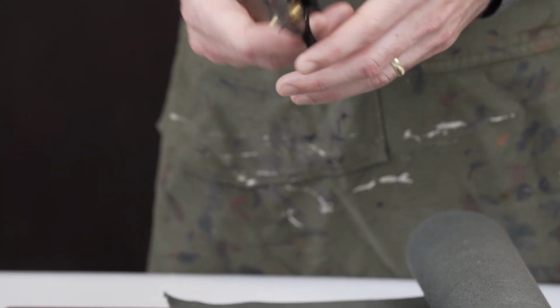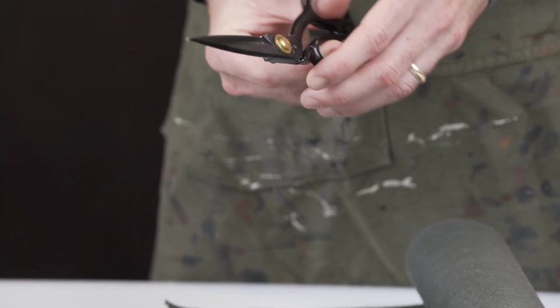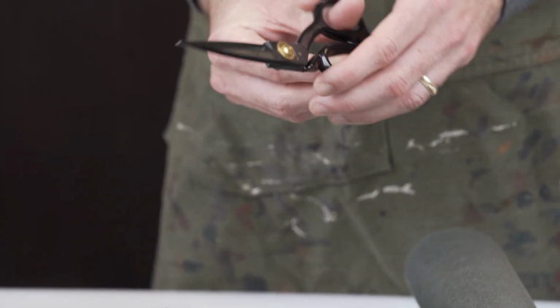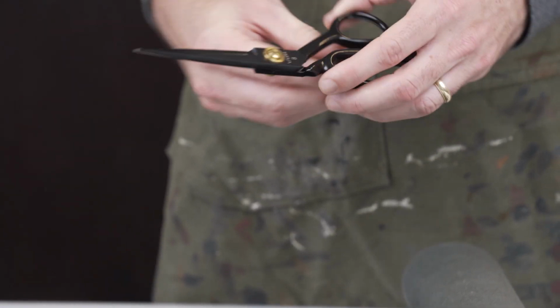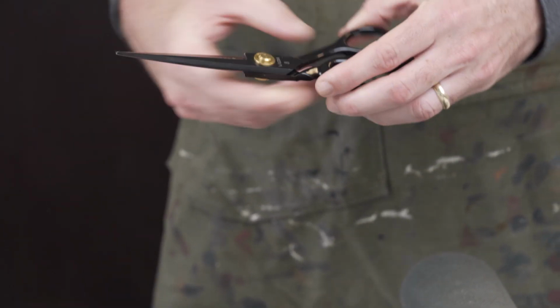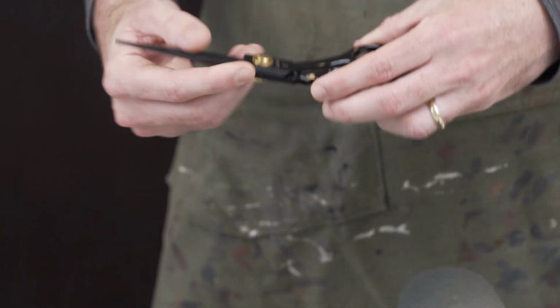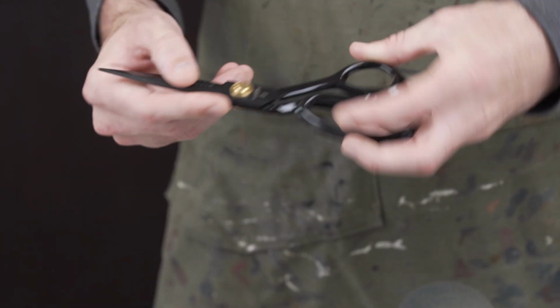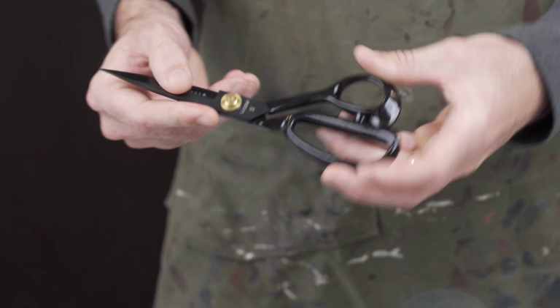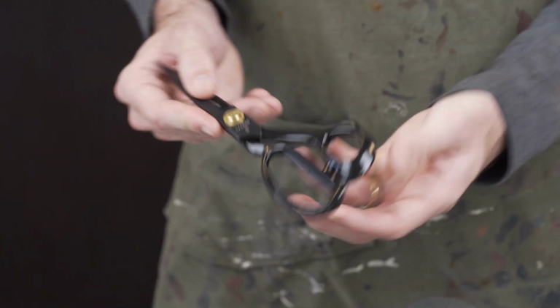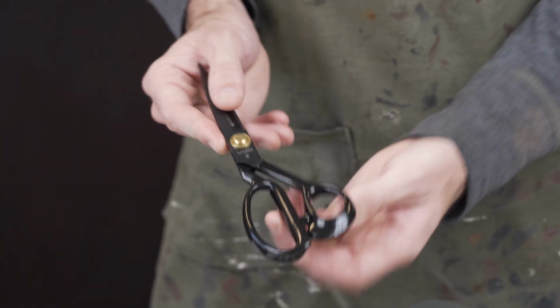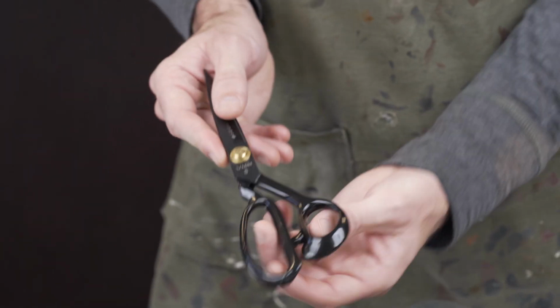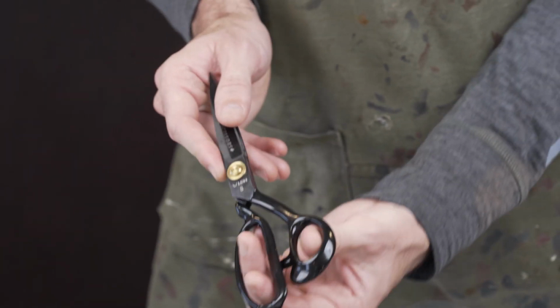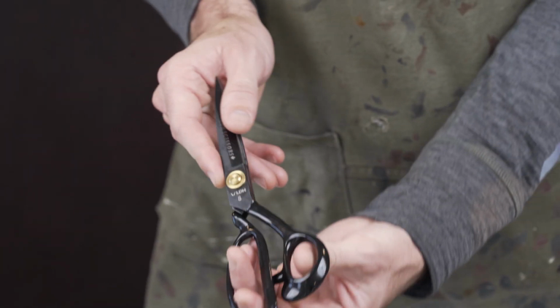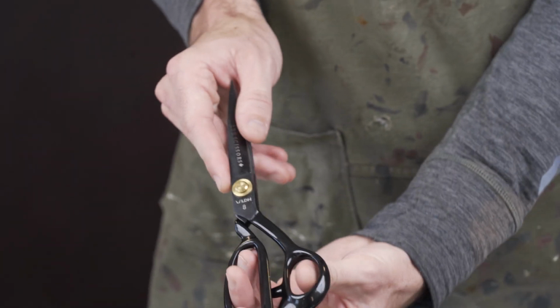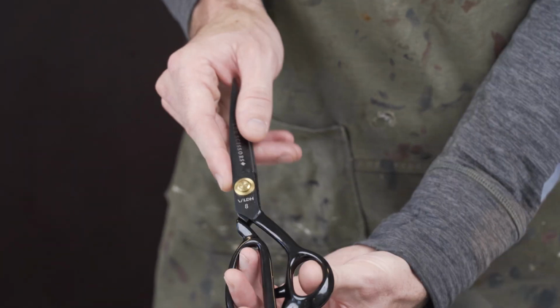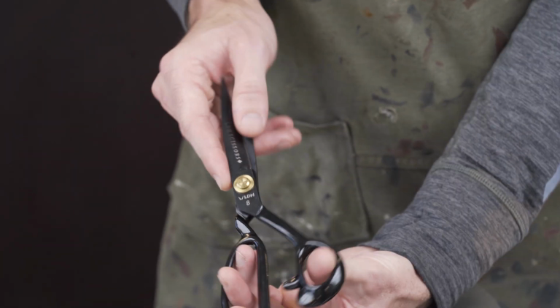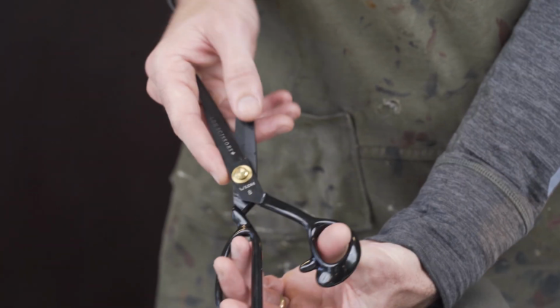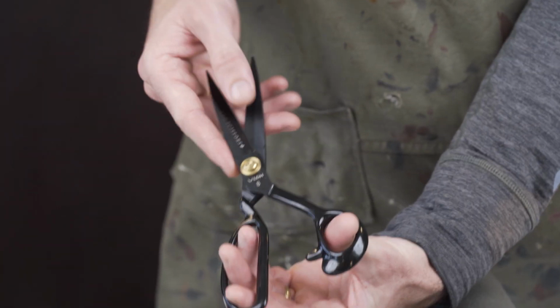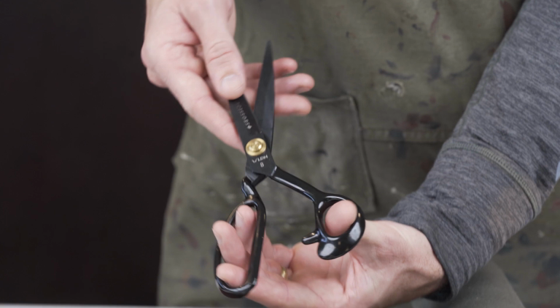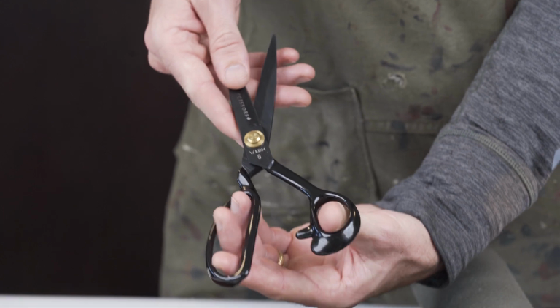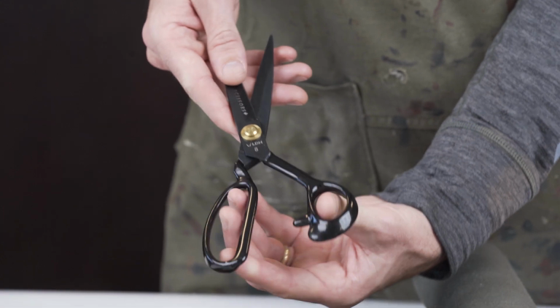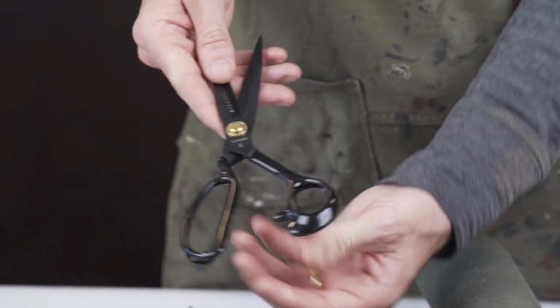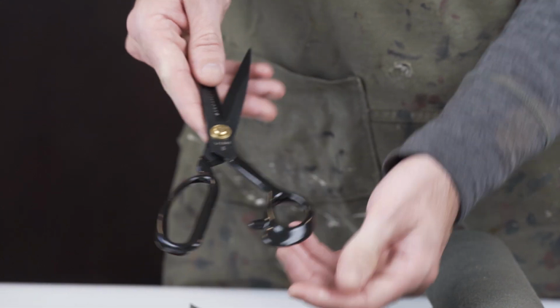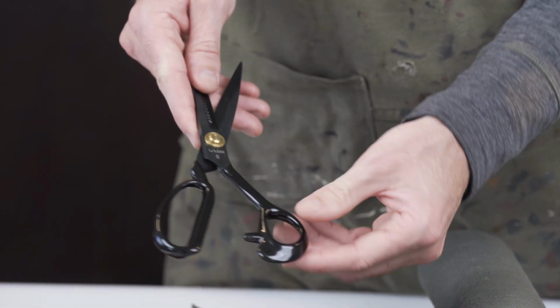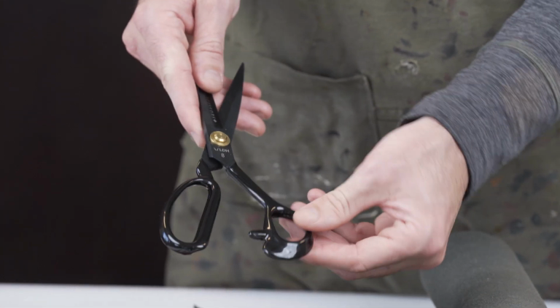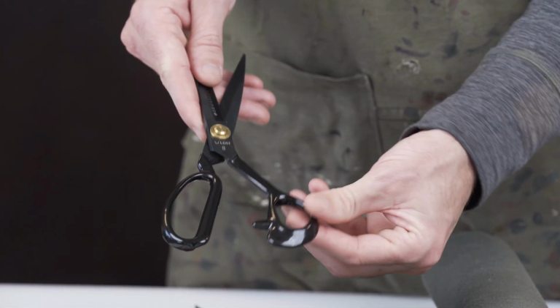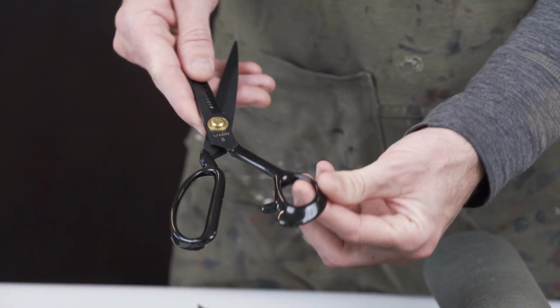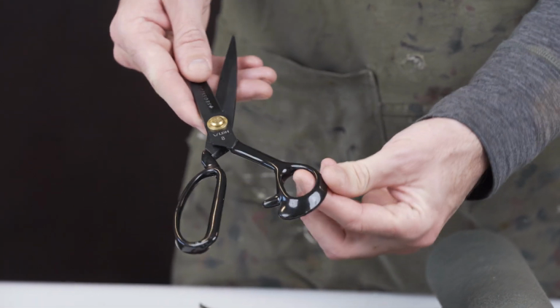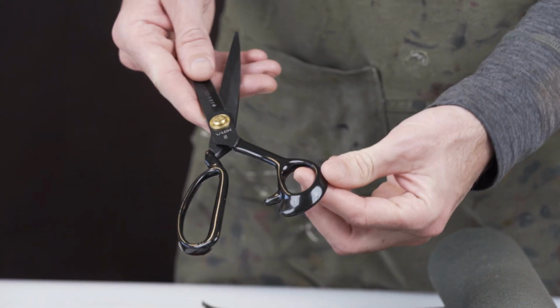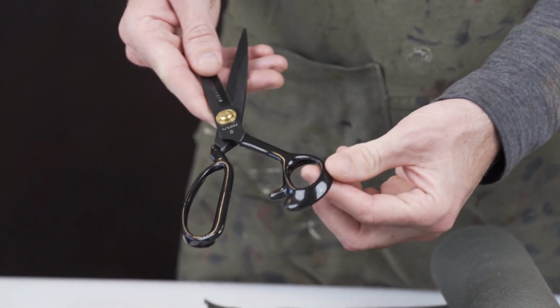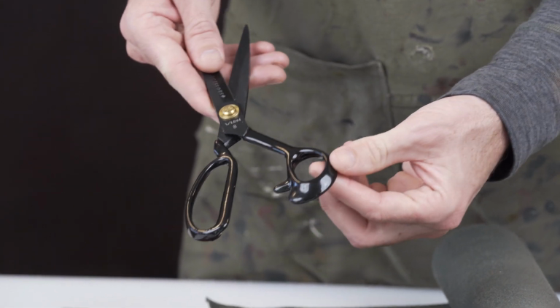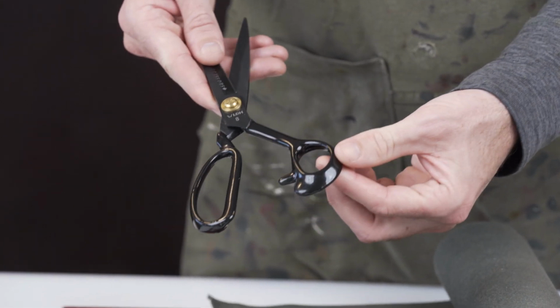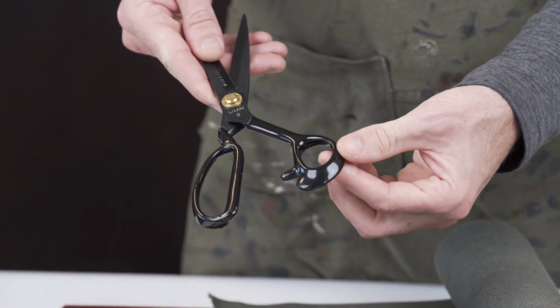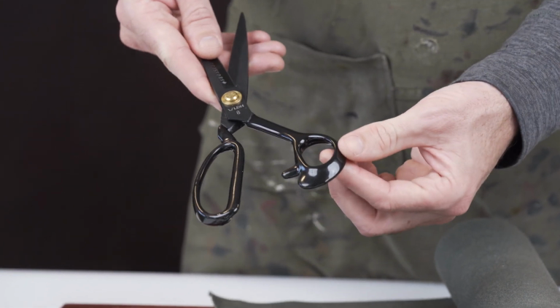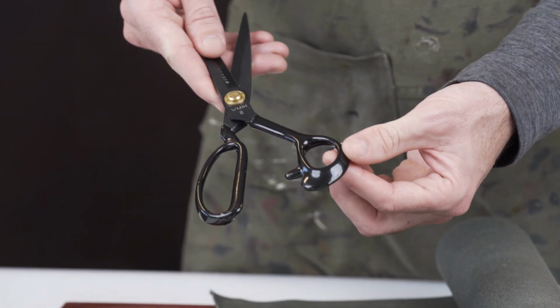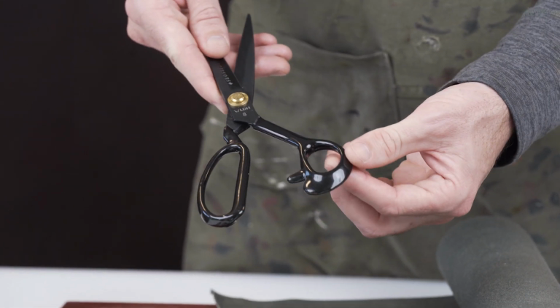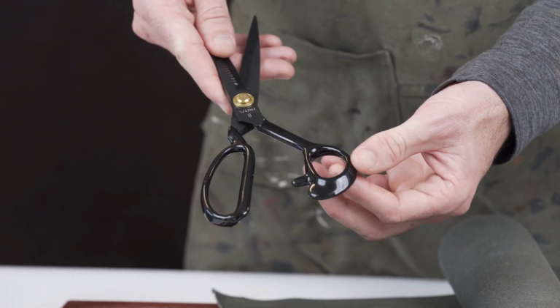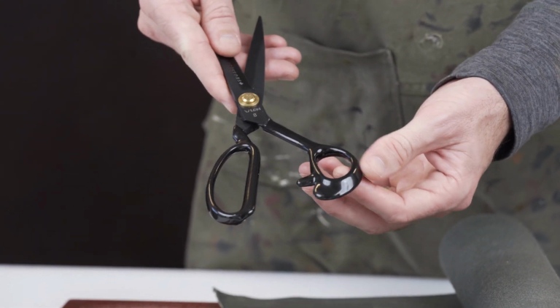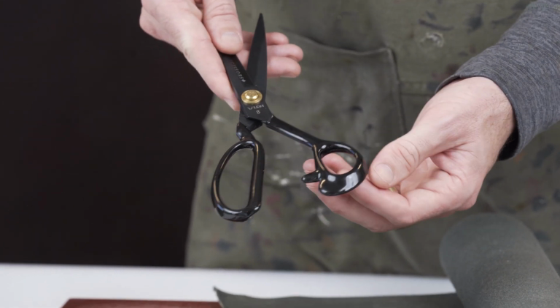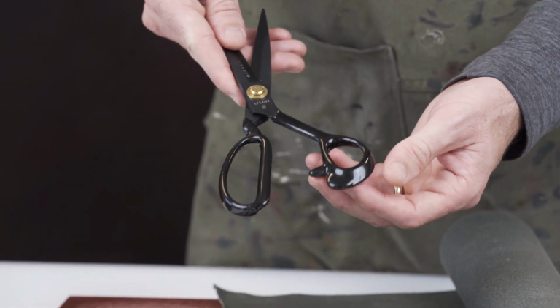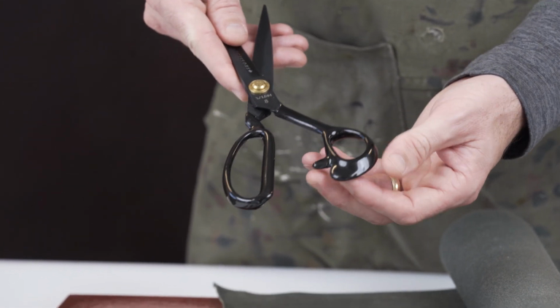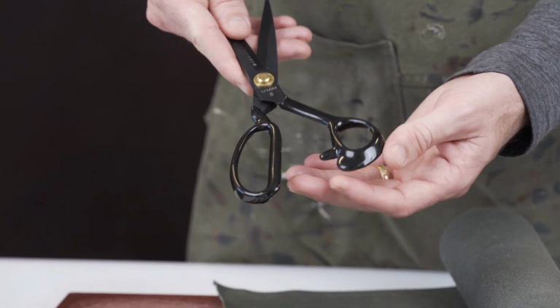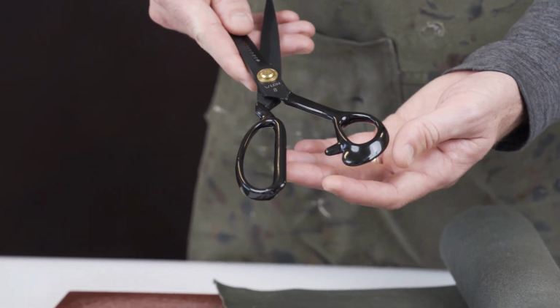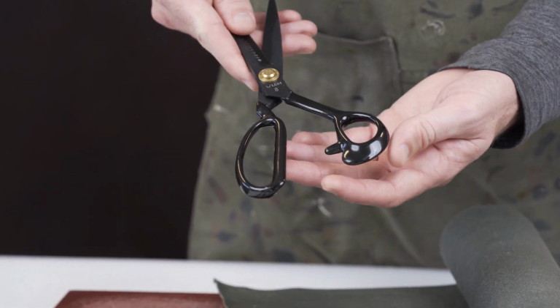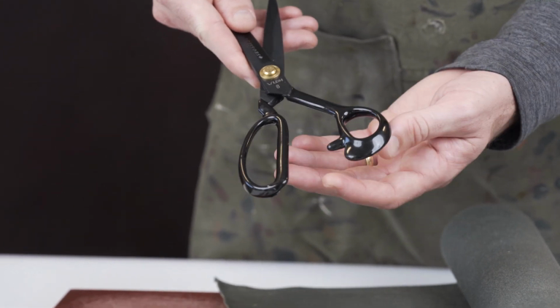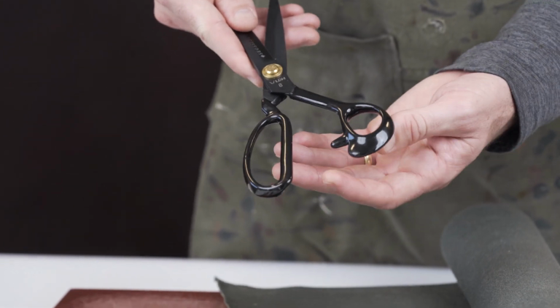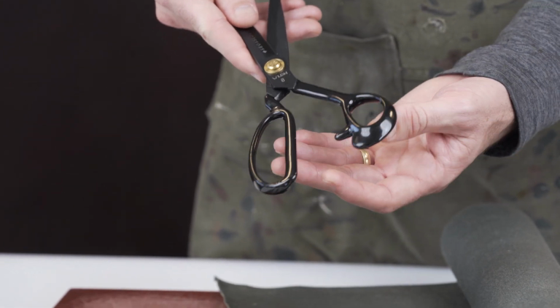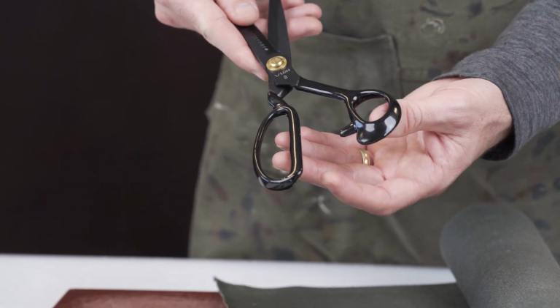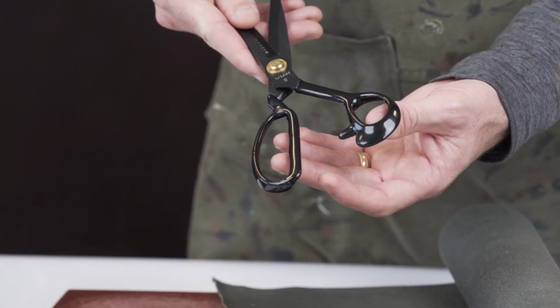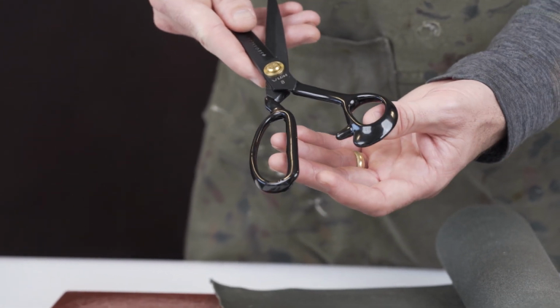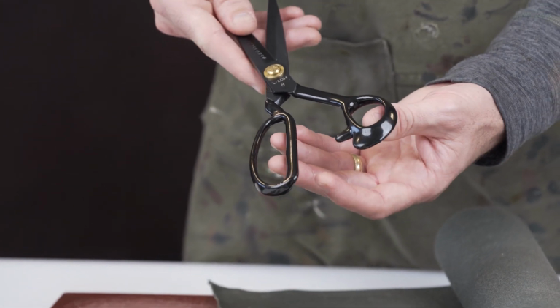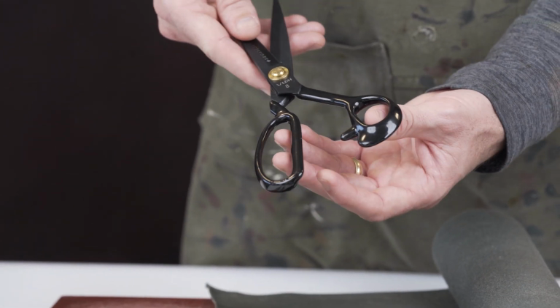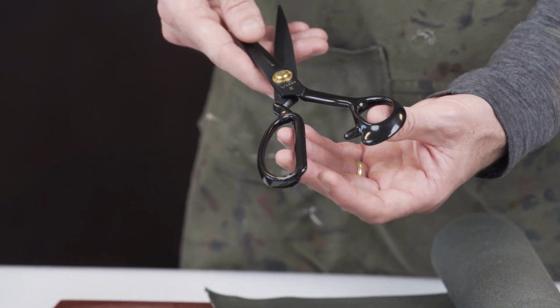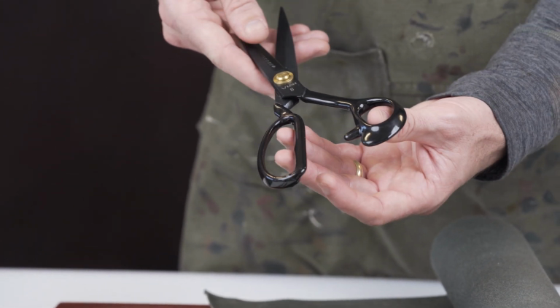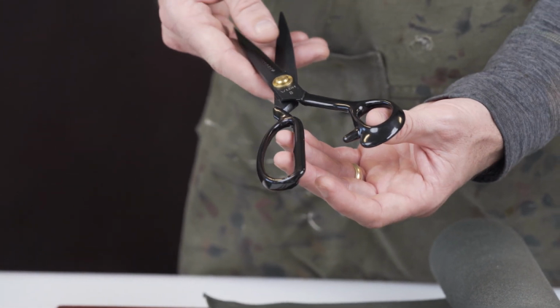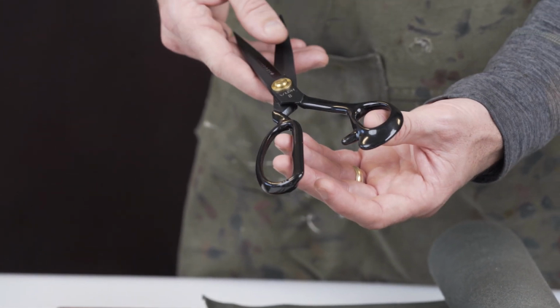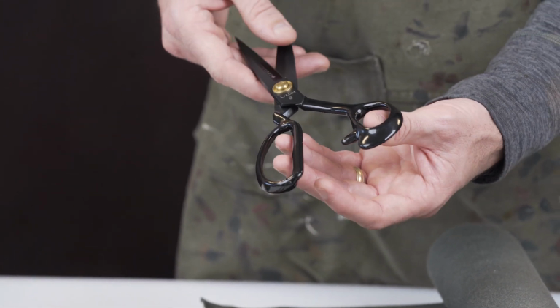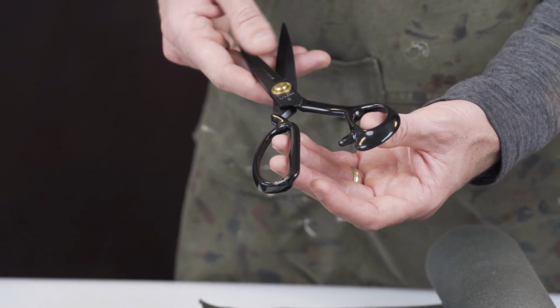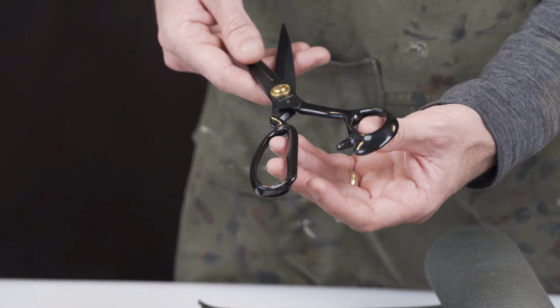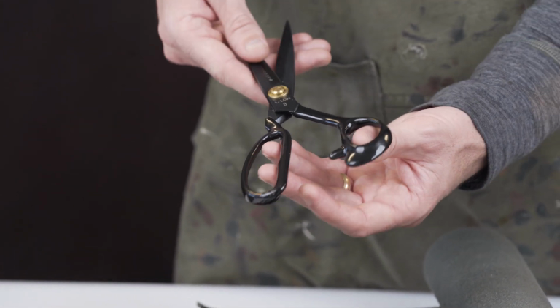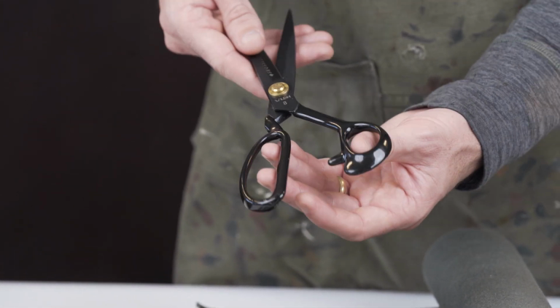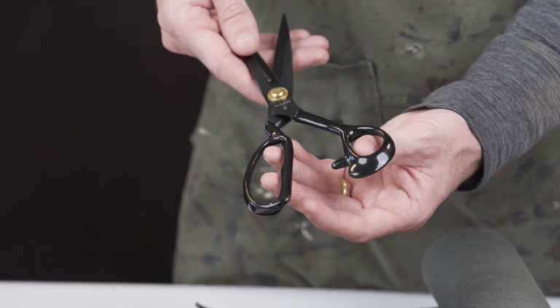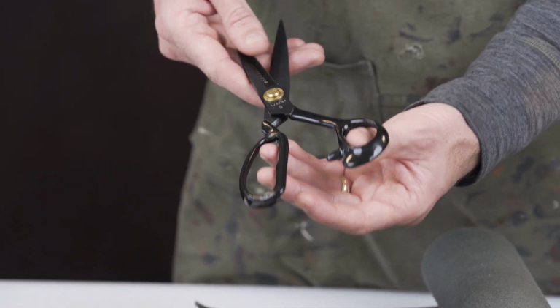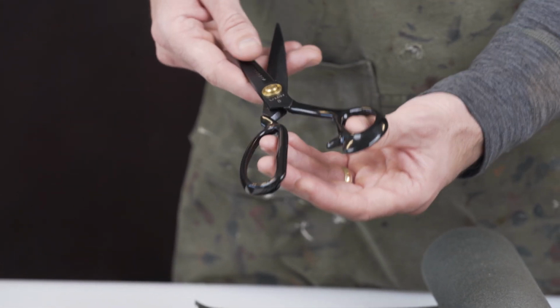We also have them in a rubberized handle. The rubberized handle is going to give you easier gripping and it's going to be easier on the hands over time if you're cutting all day.